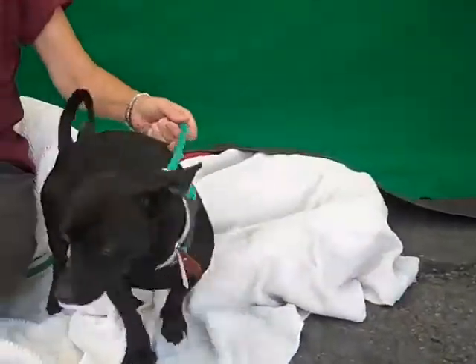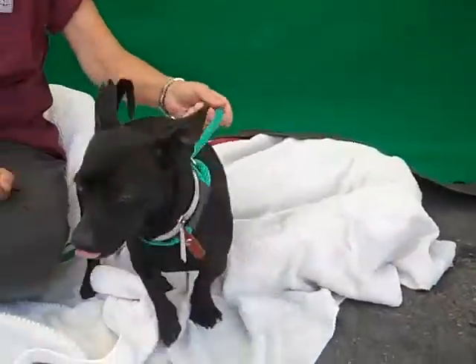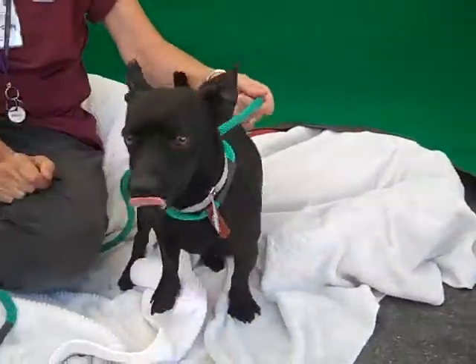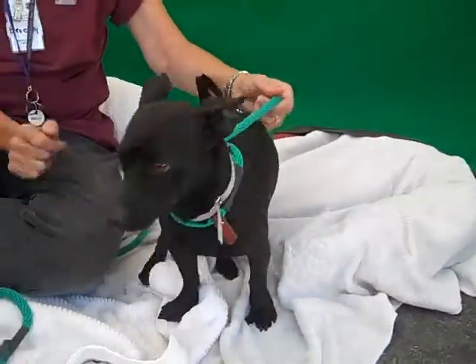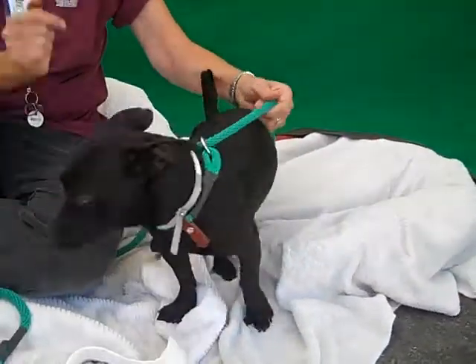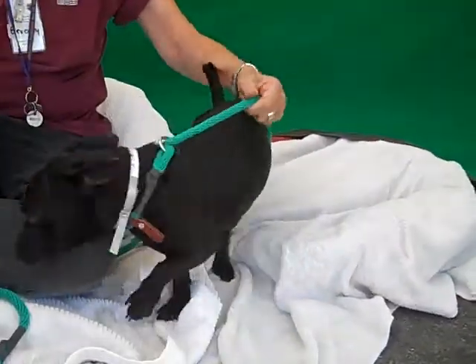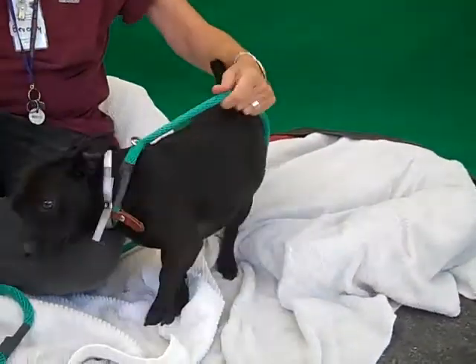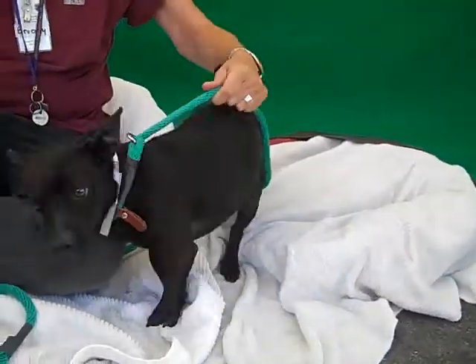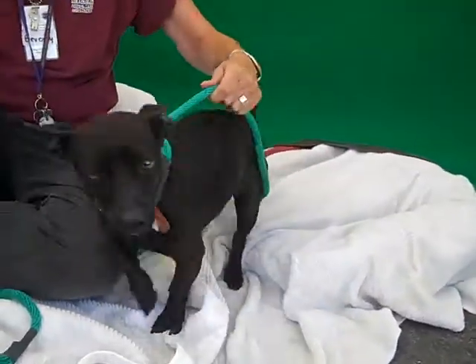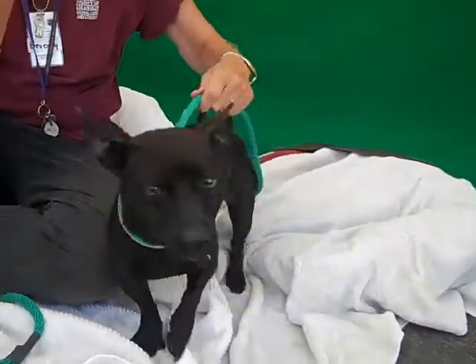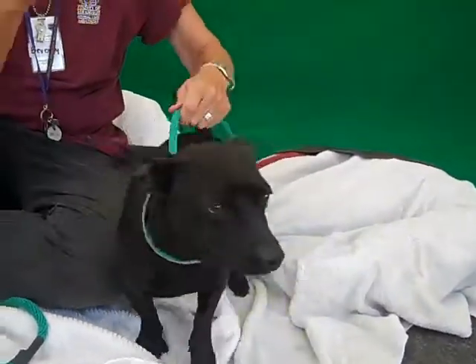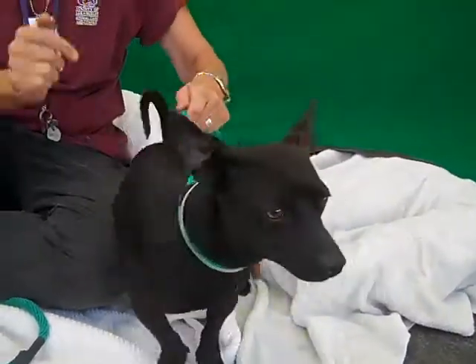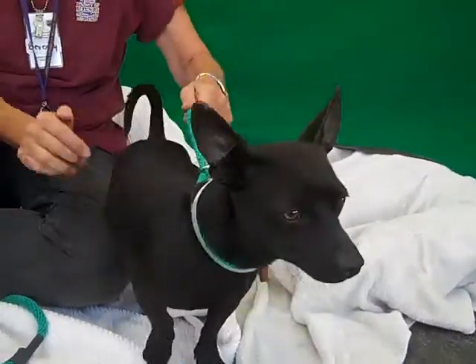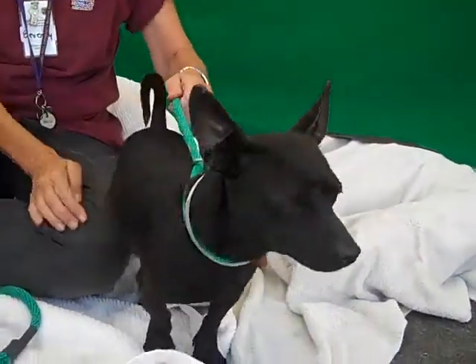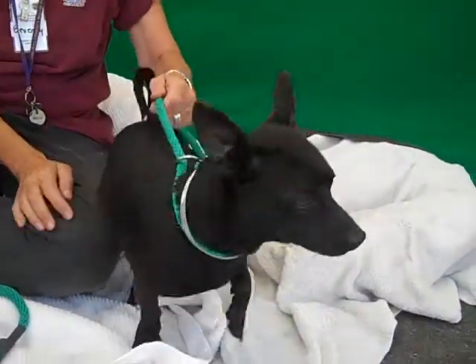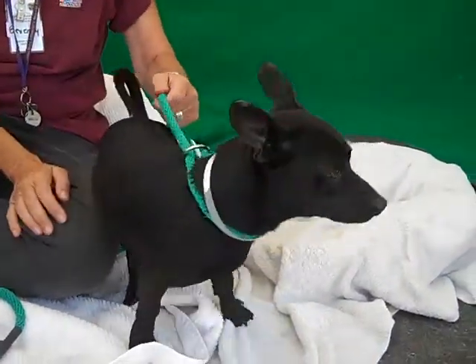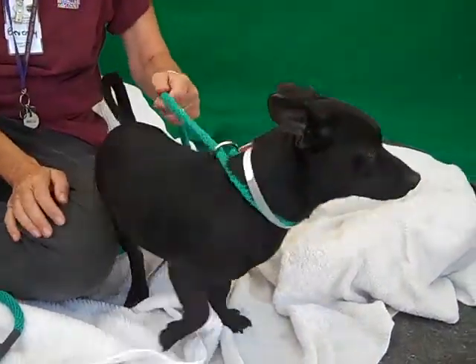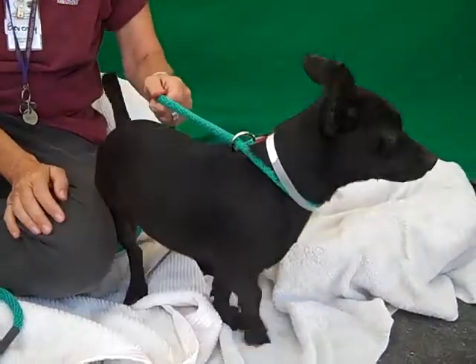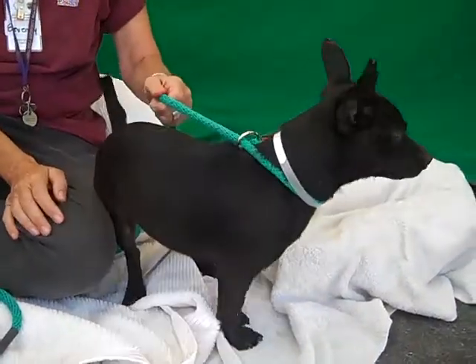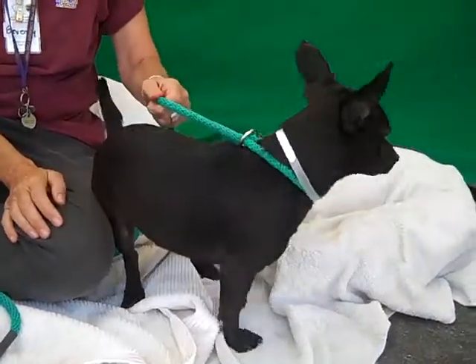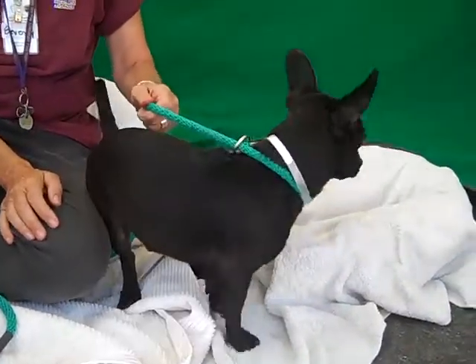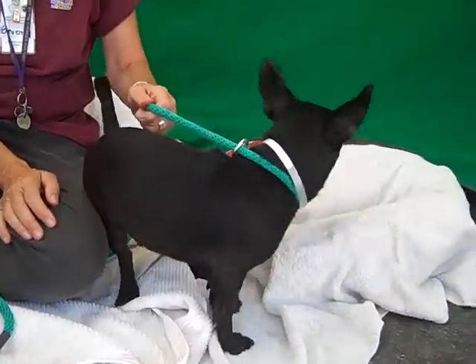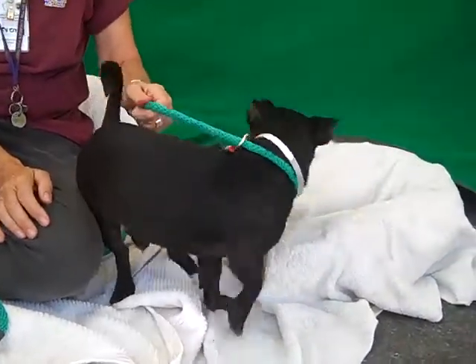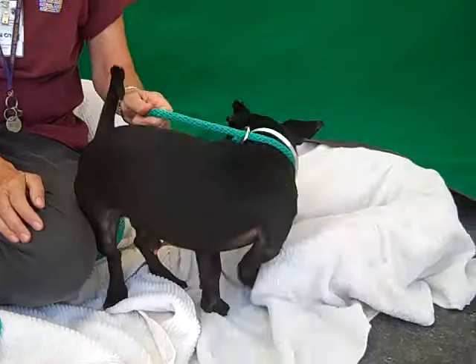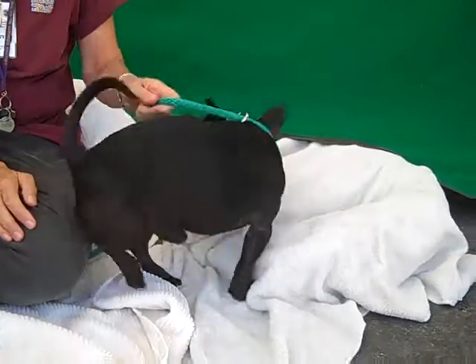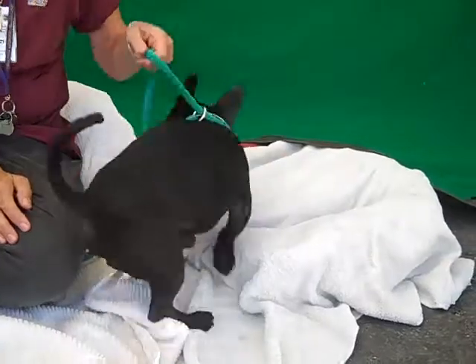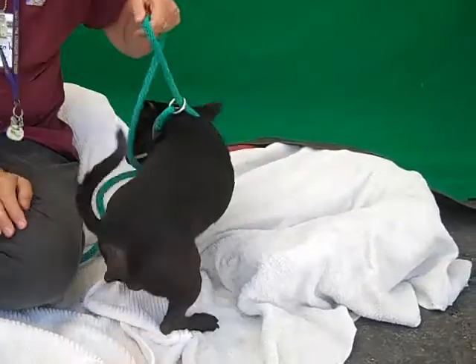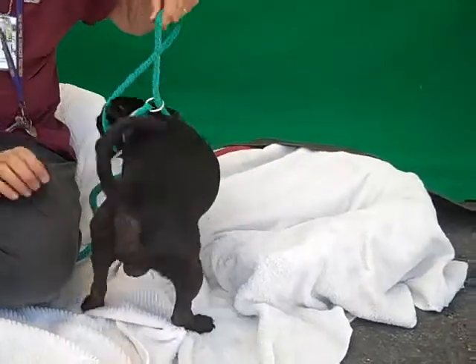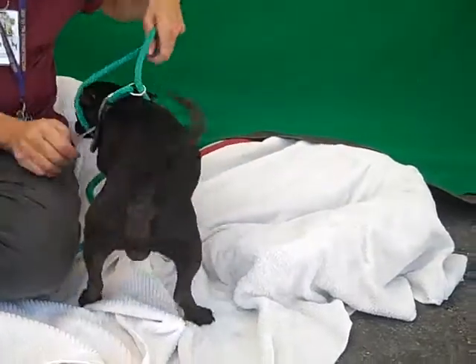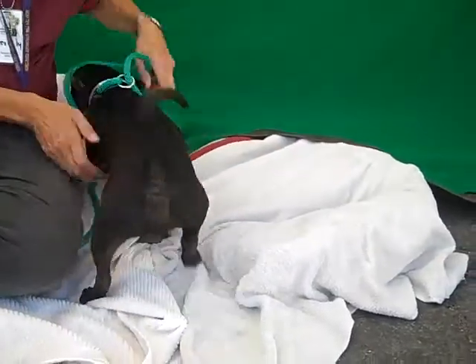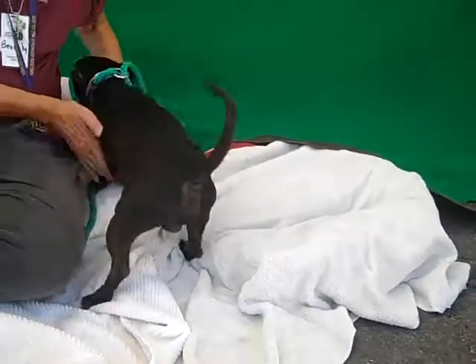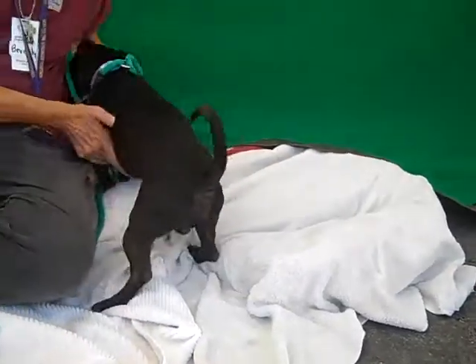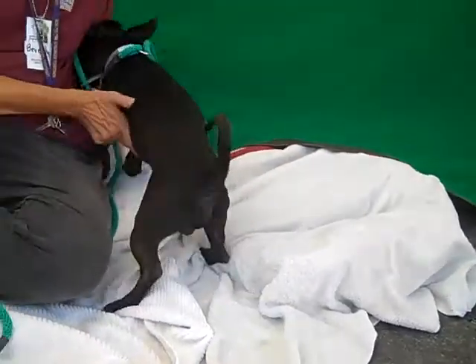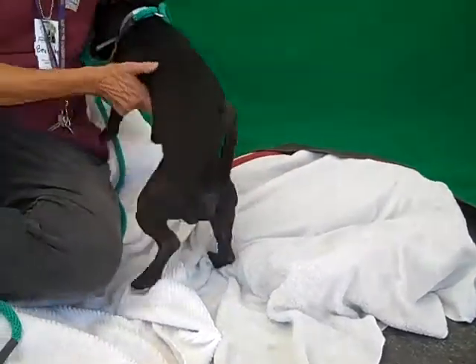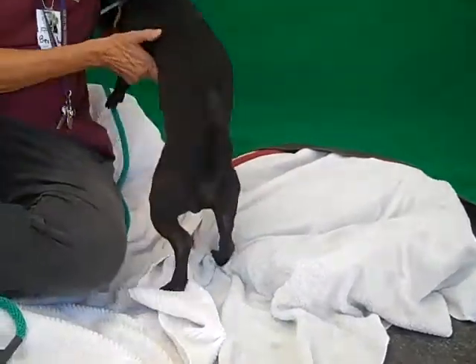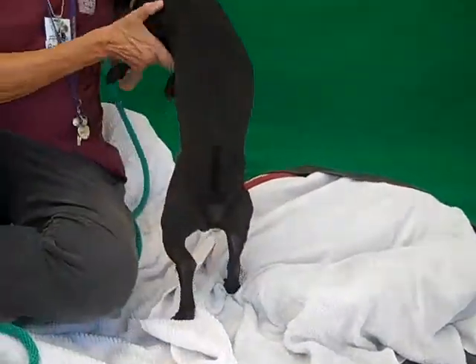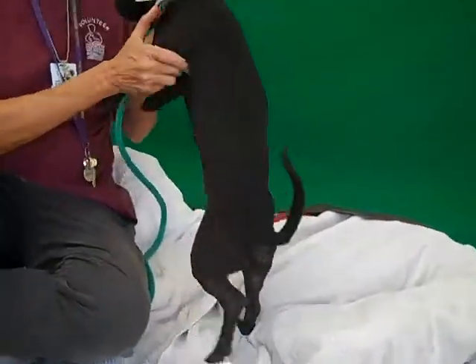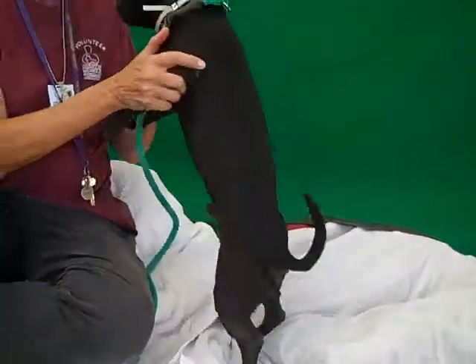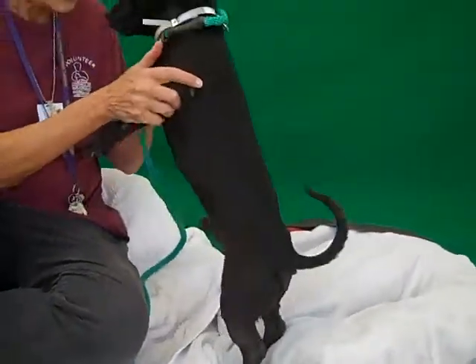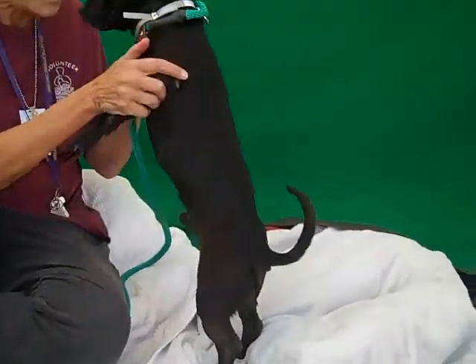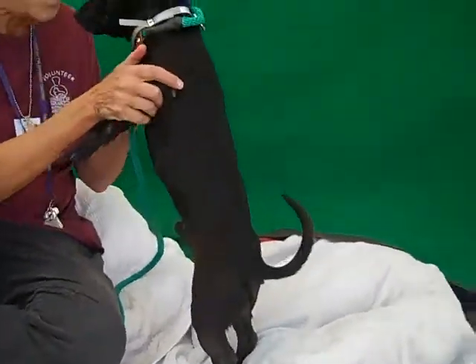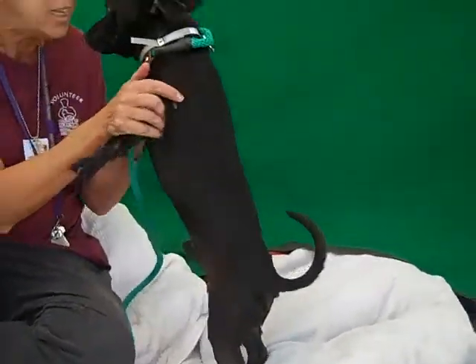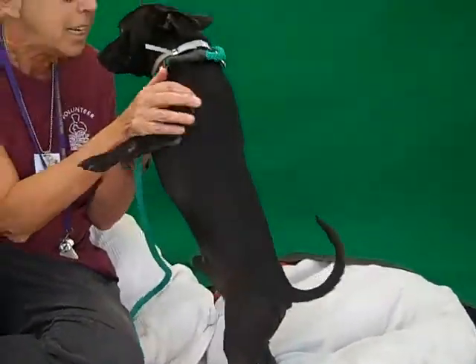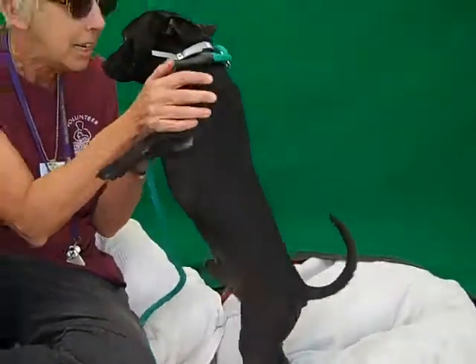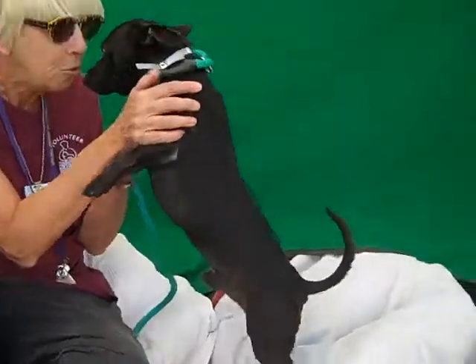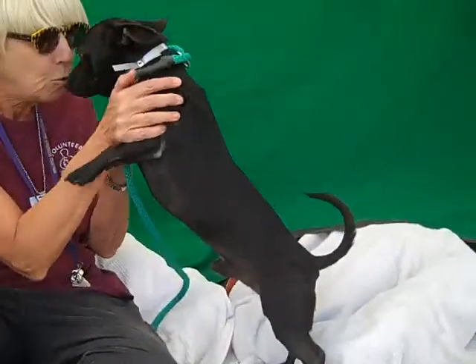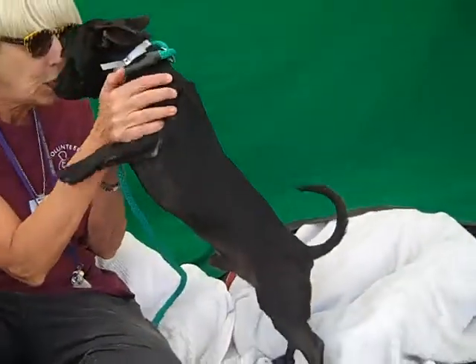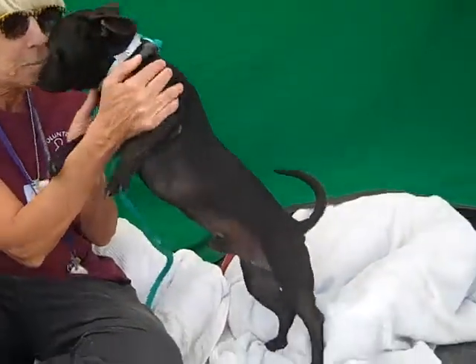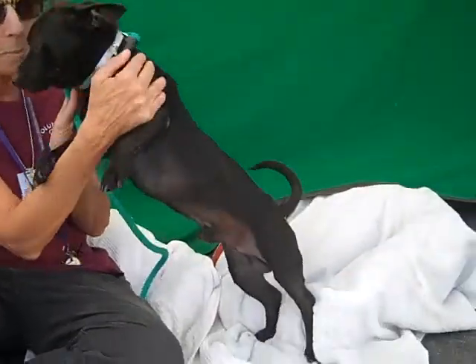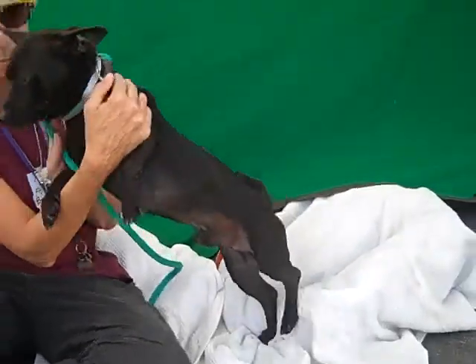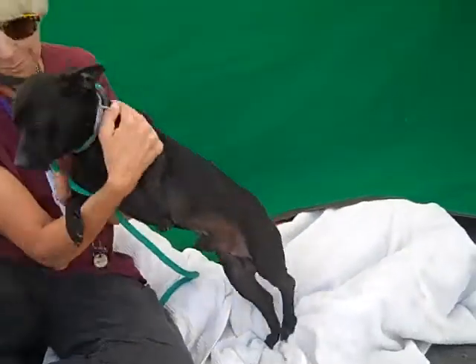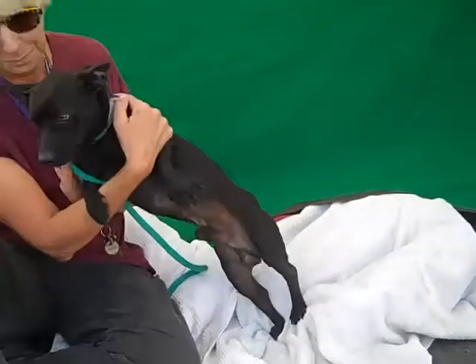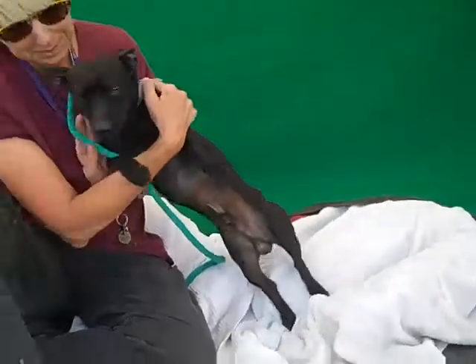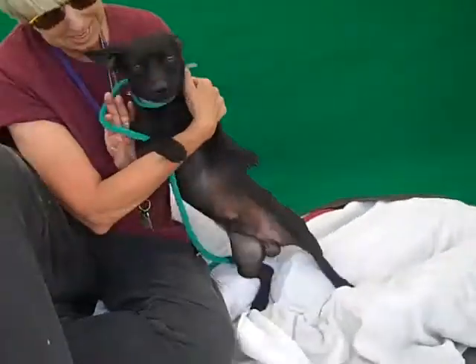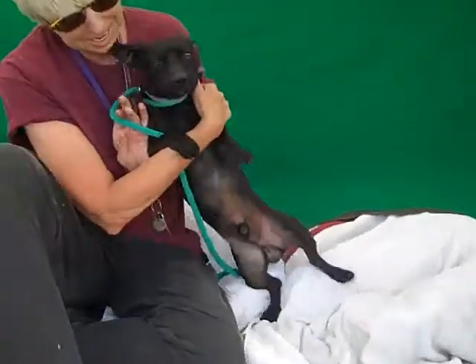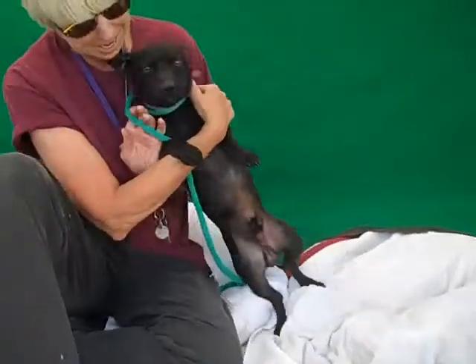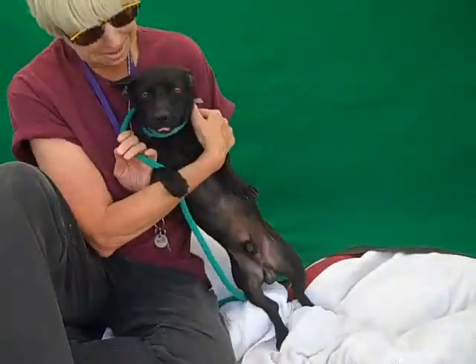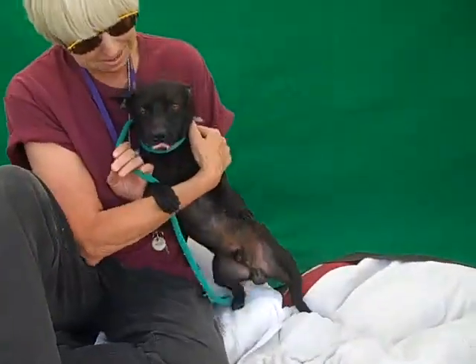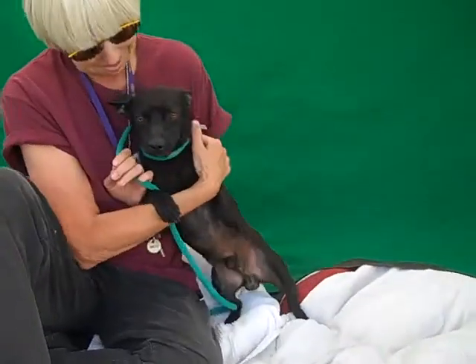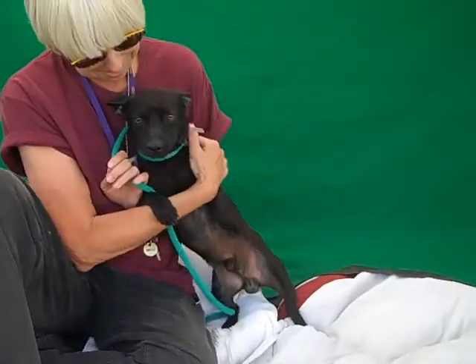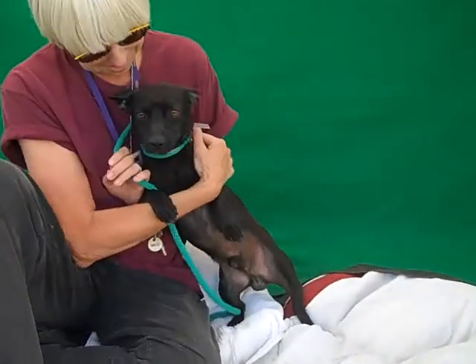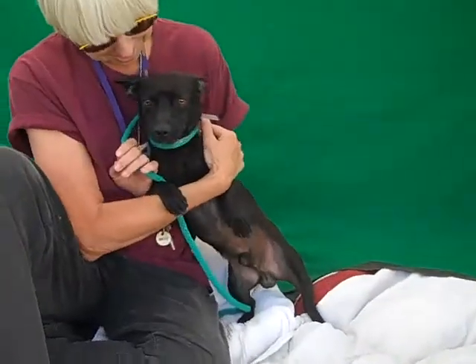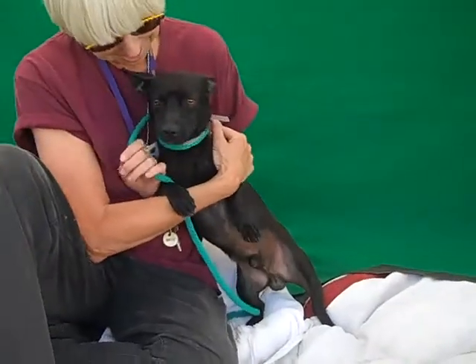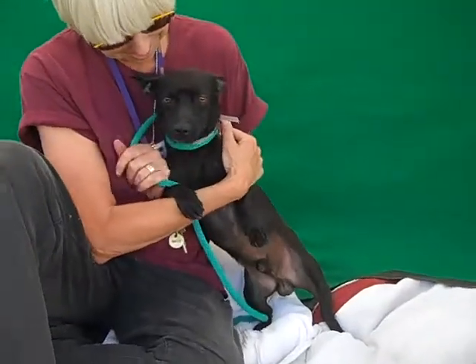He's about two years old and he came in as a stray on April 7th from Azusa. He has 14 adorable paws and you can see his curly tail back there hanging out.